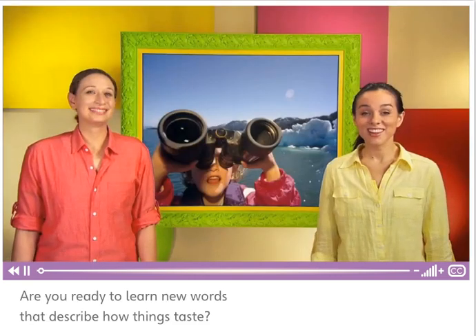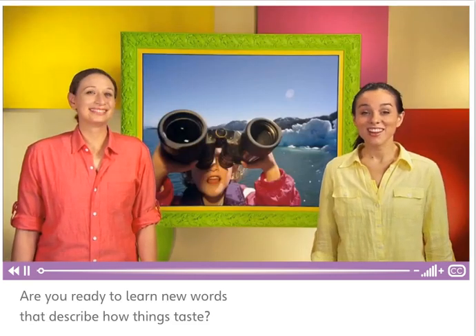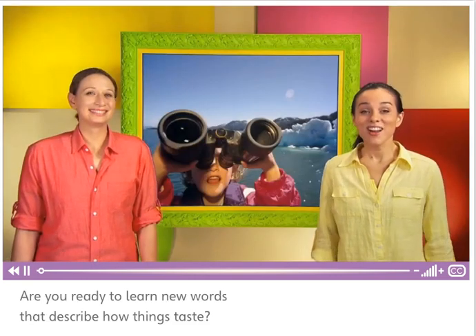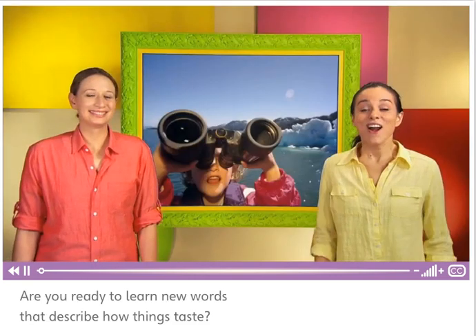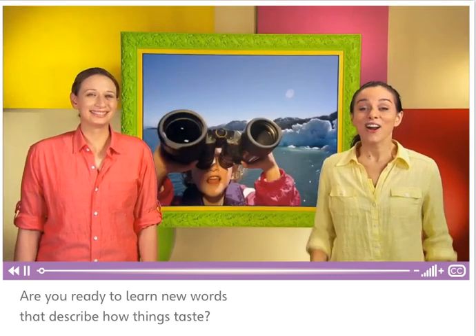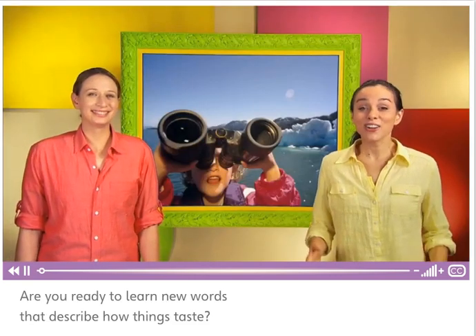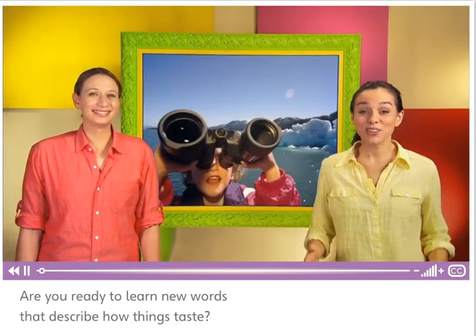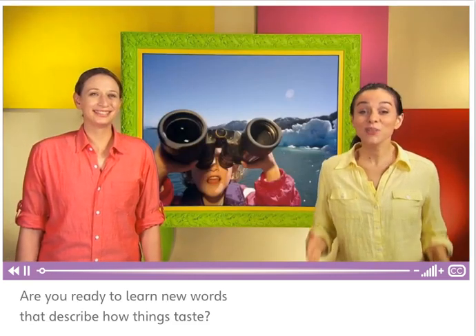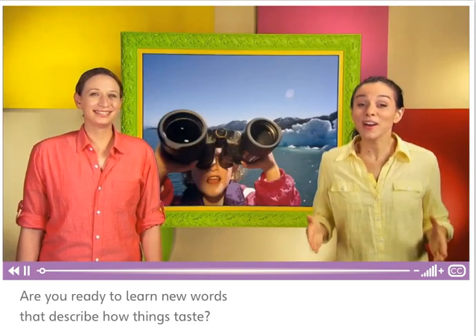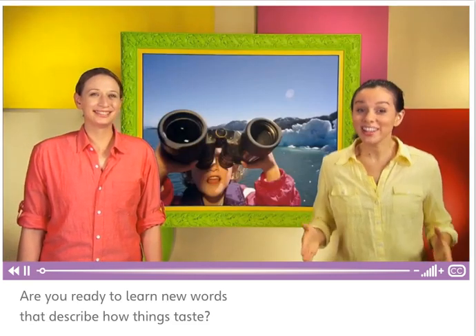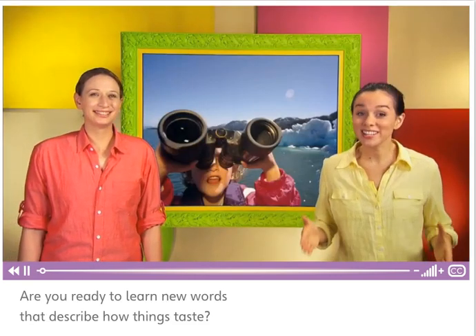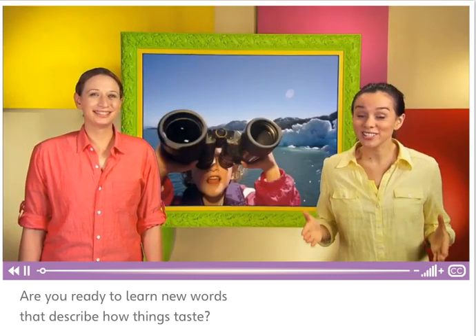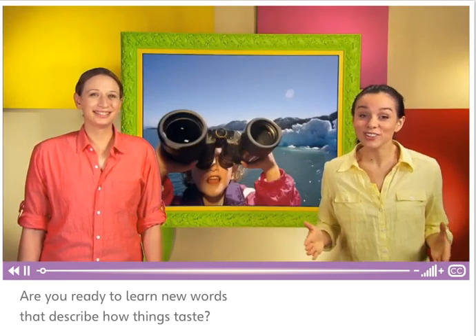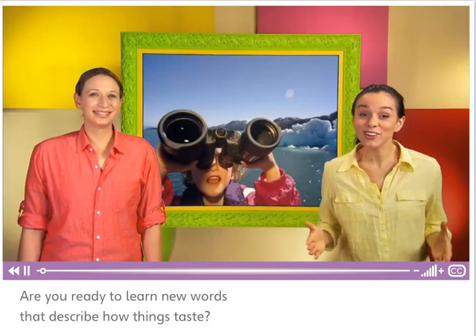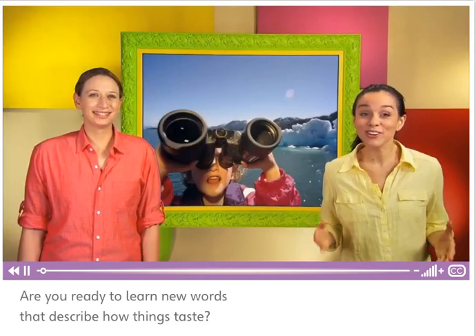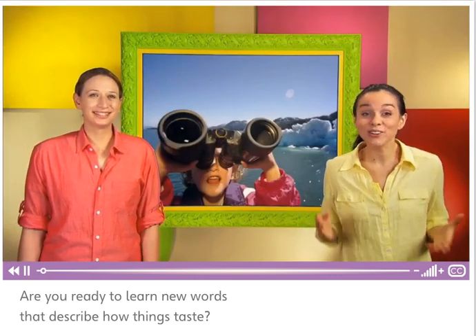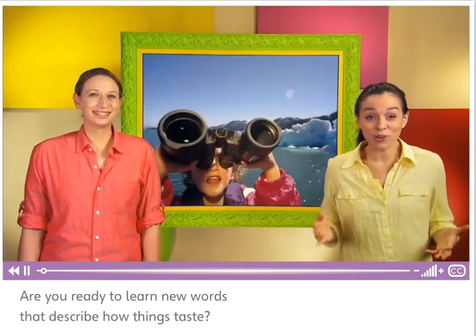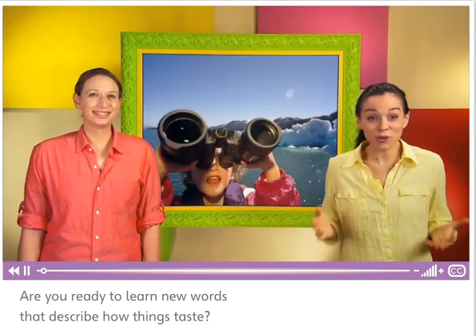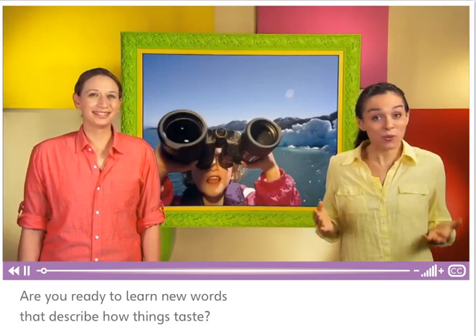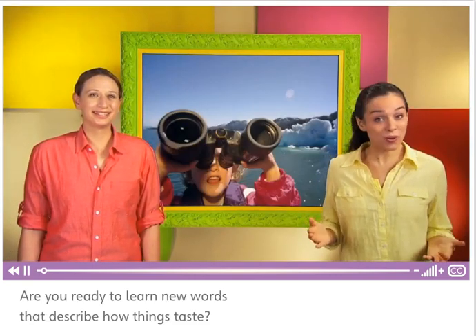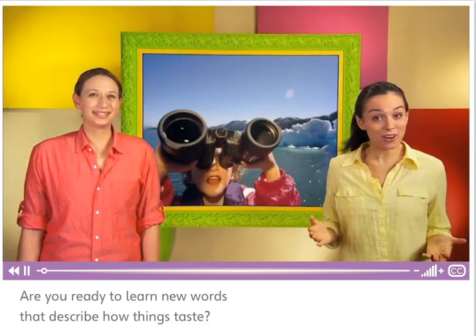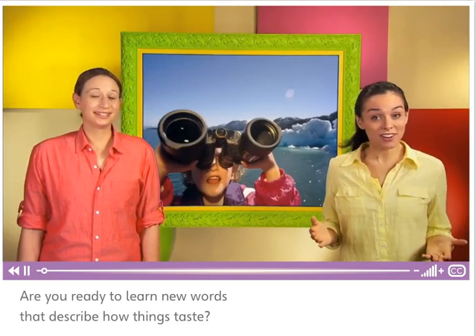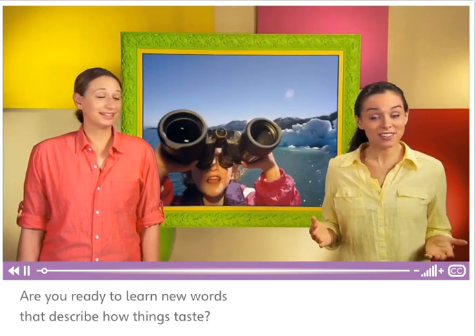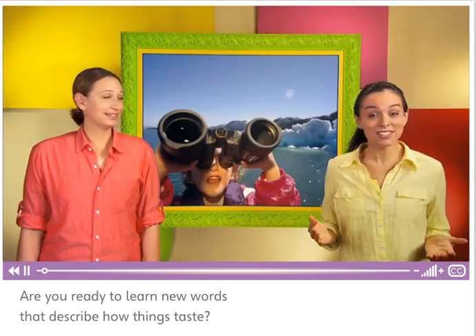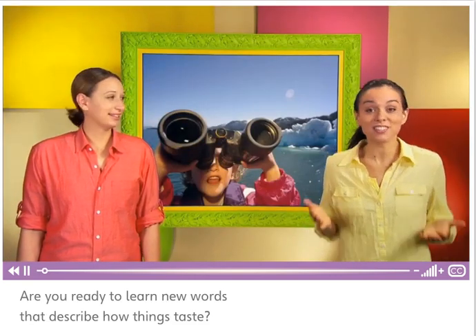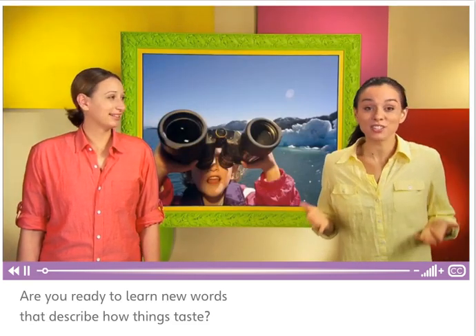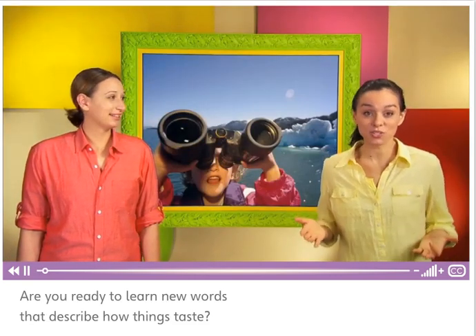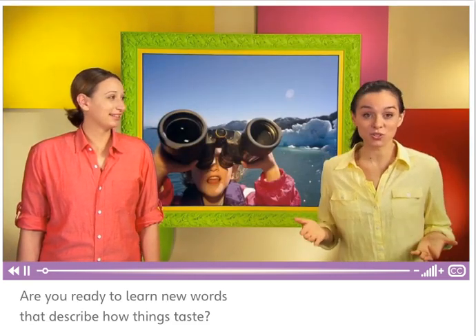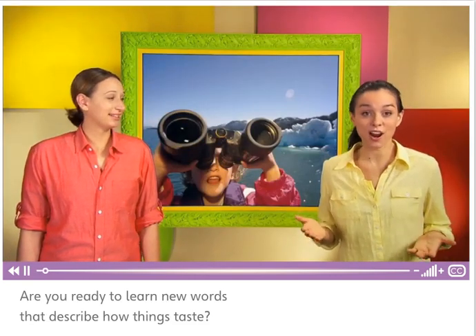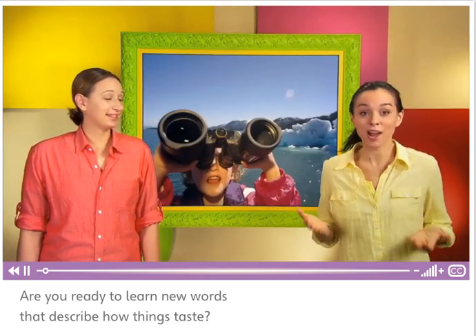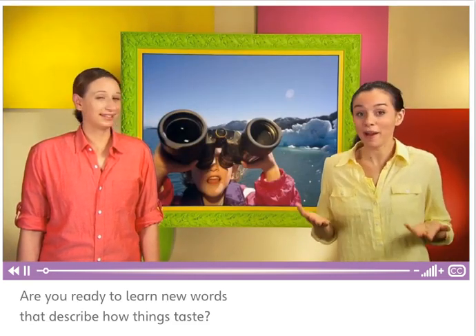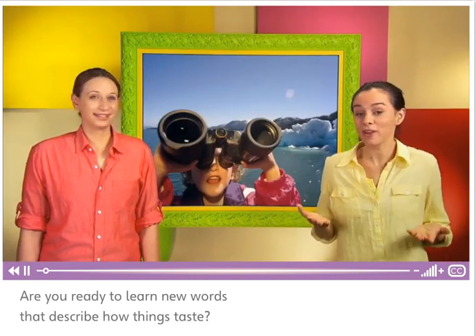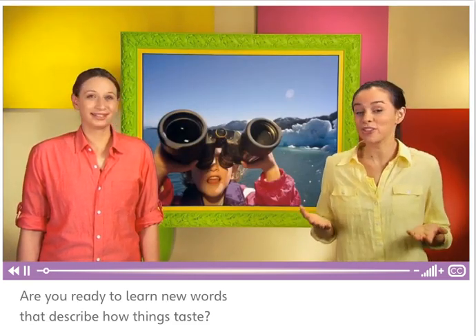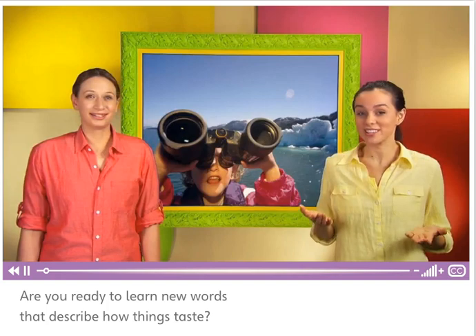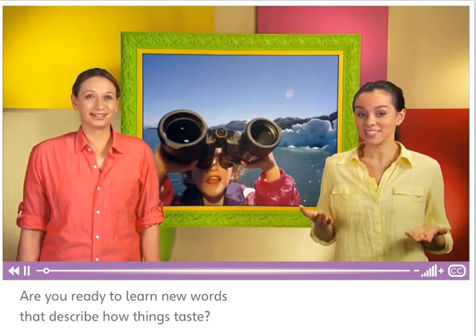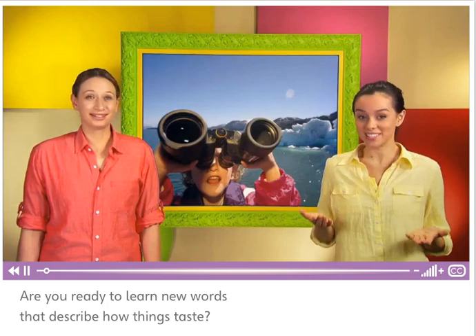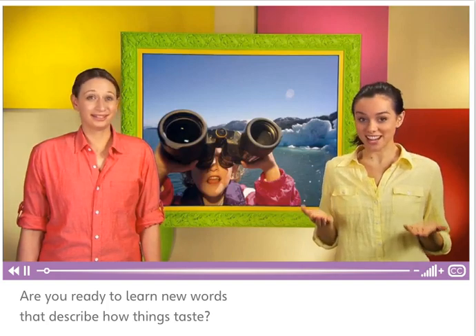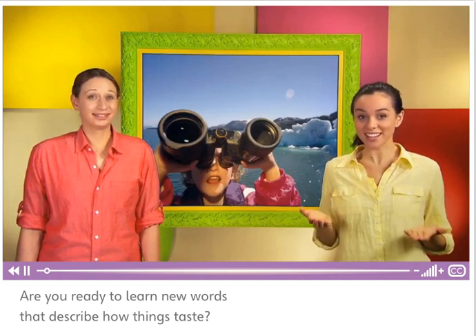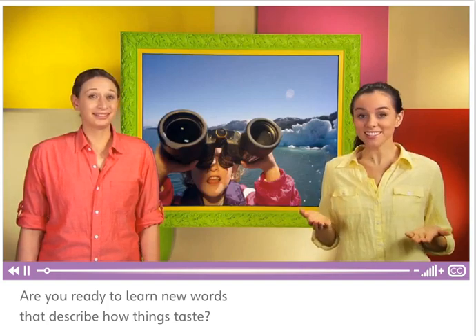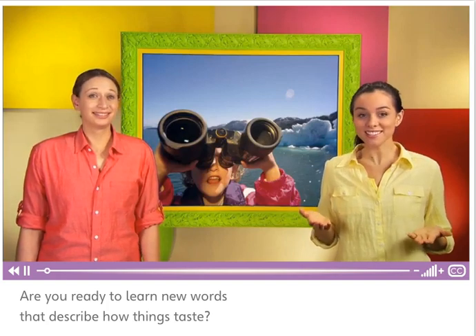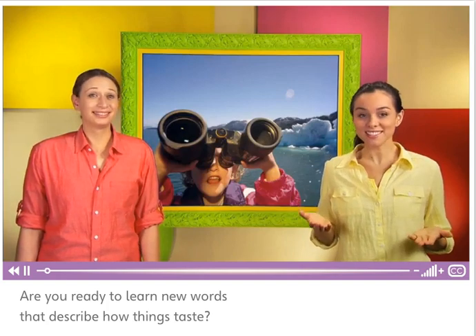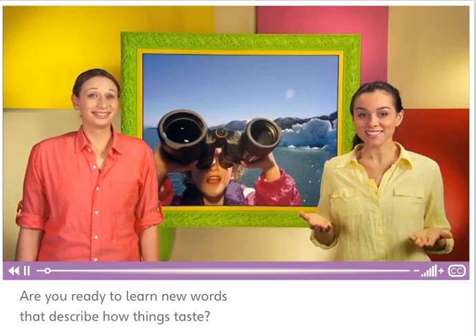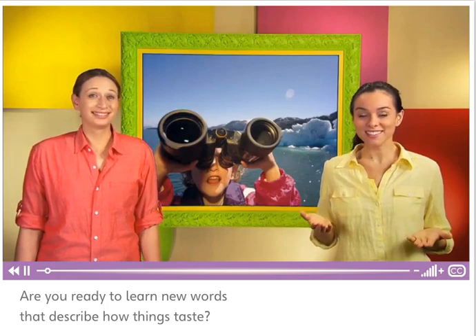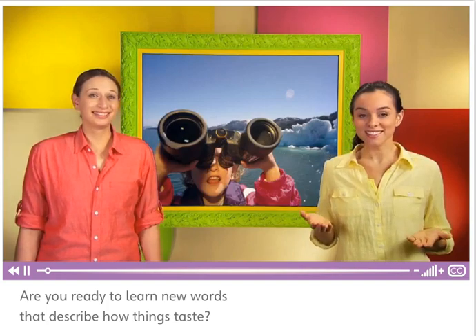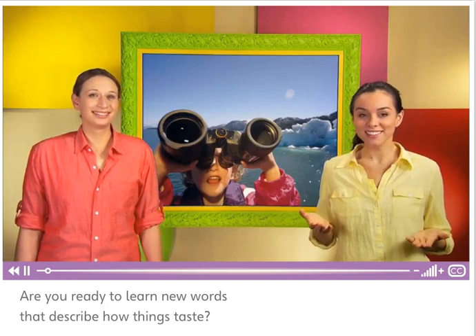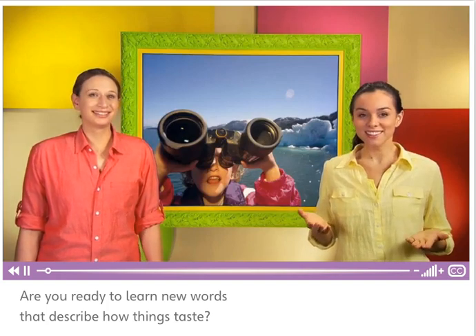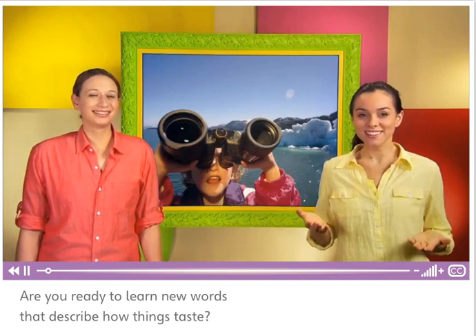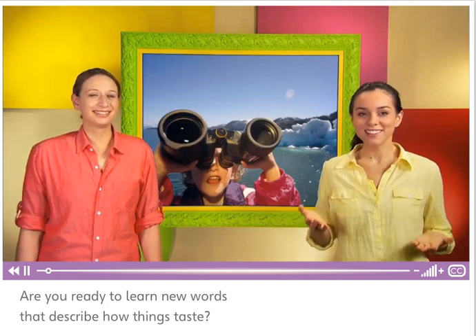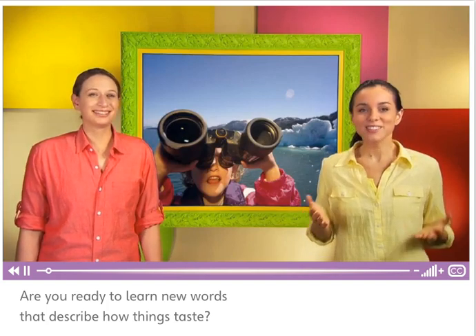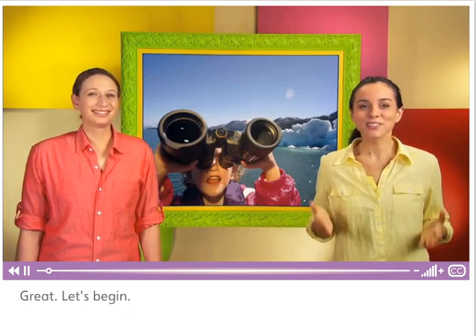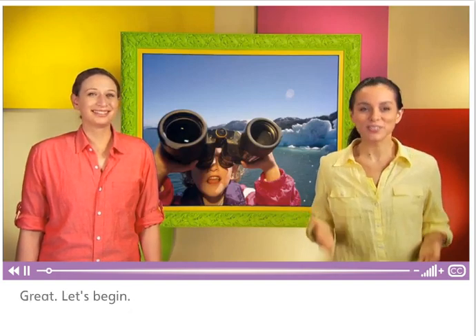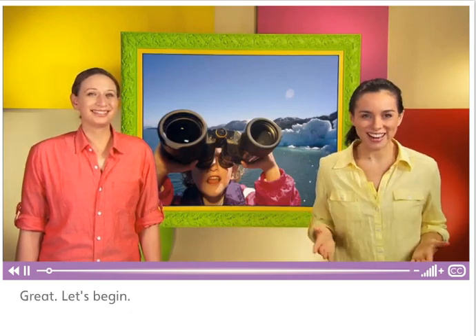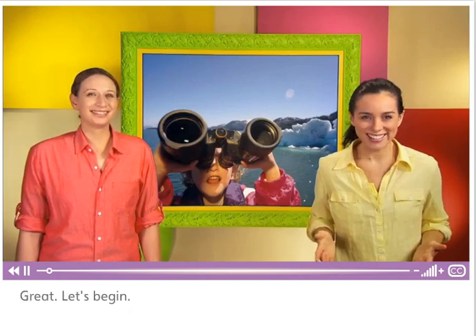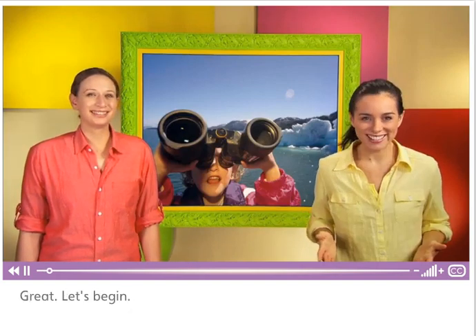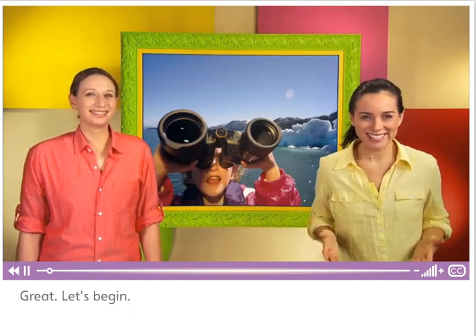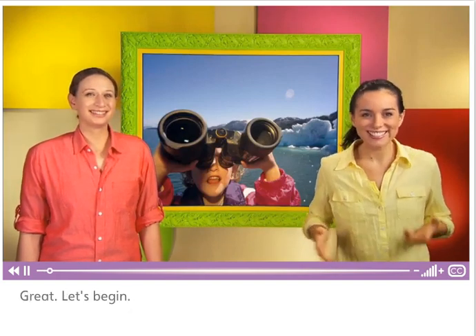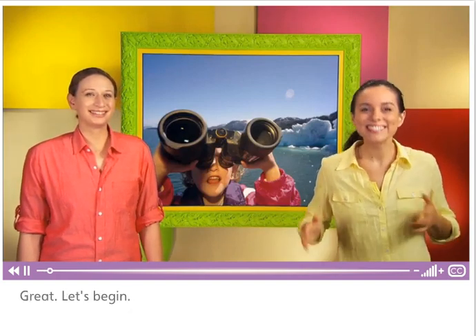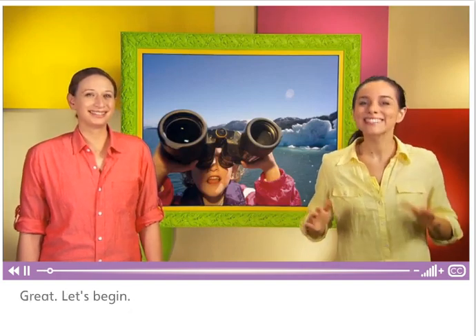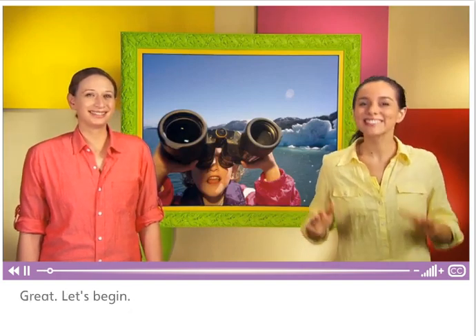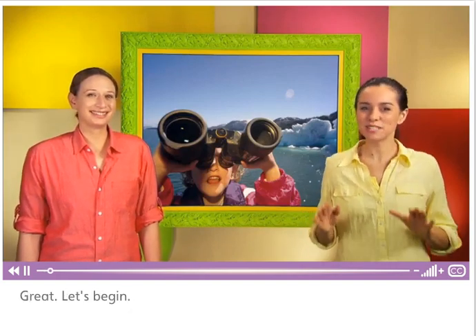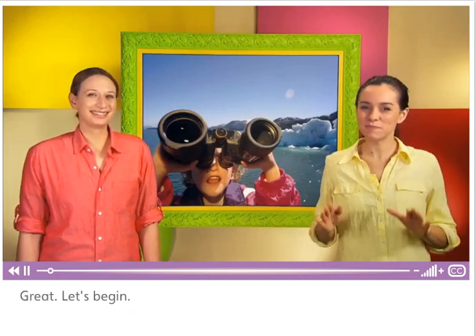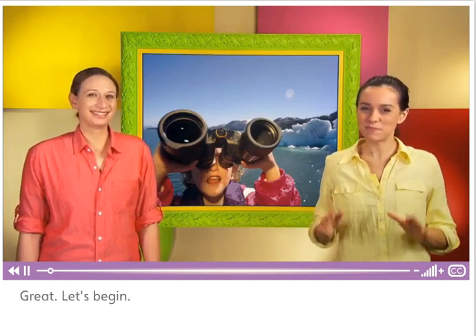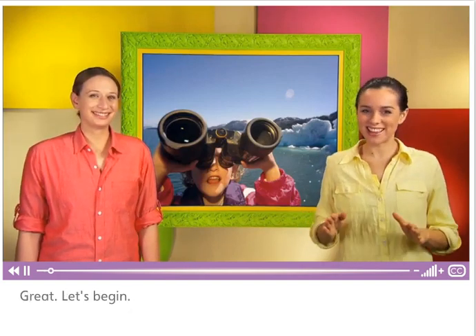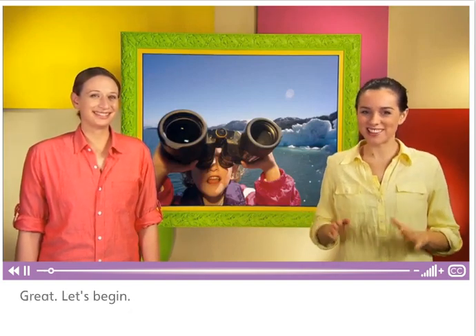Are you ready to learn new words that describe how things taste? Great, let's begin.